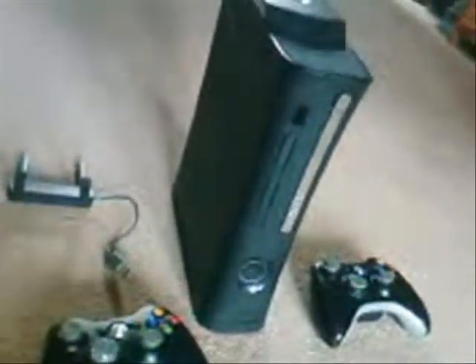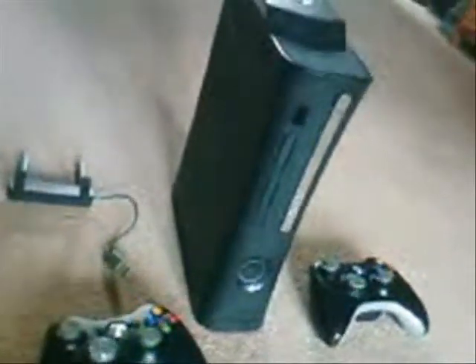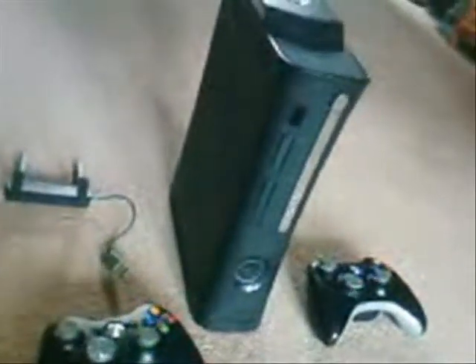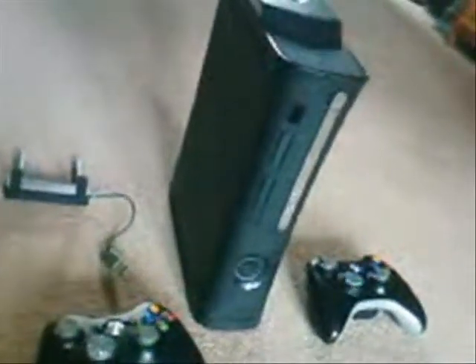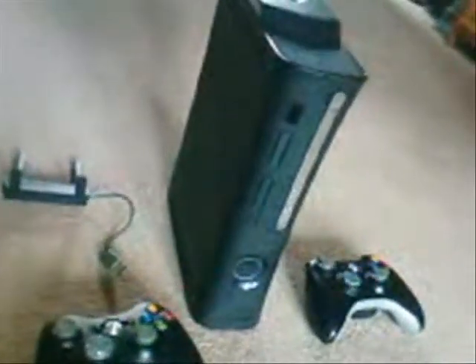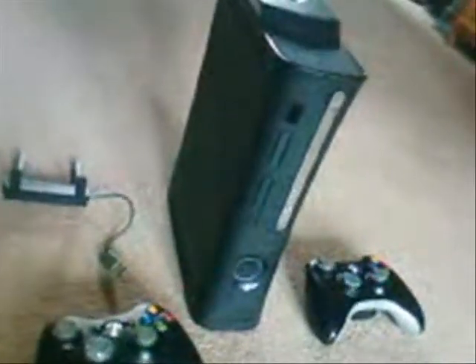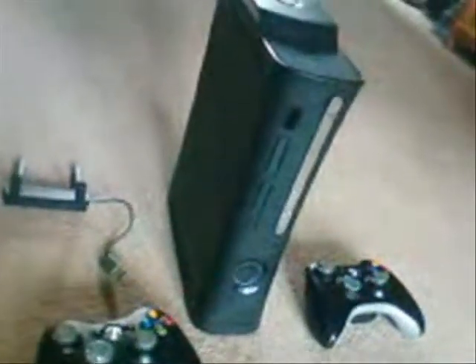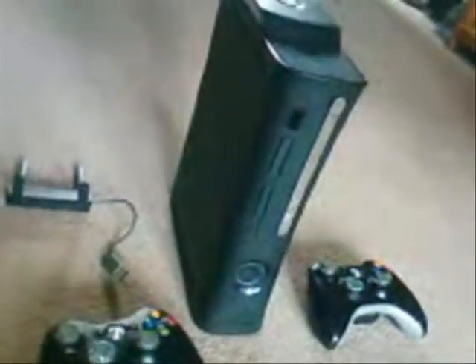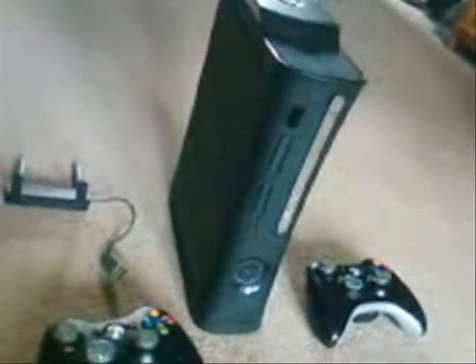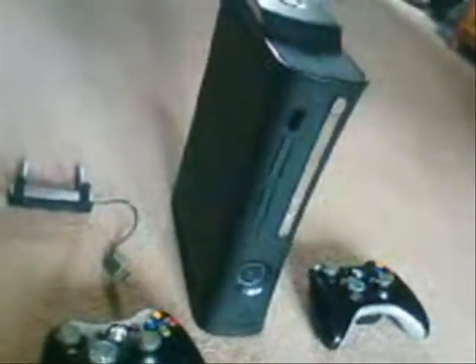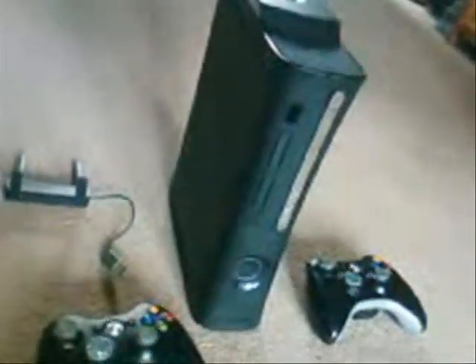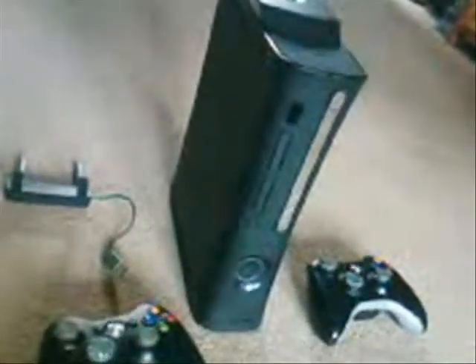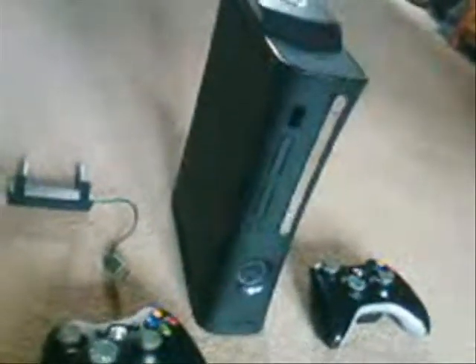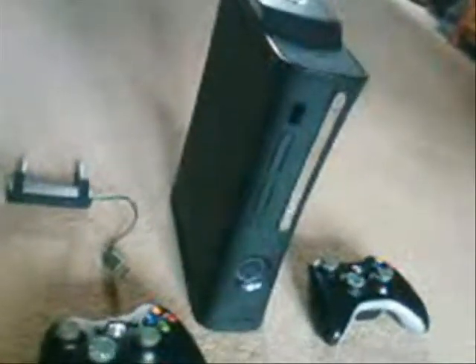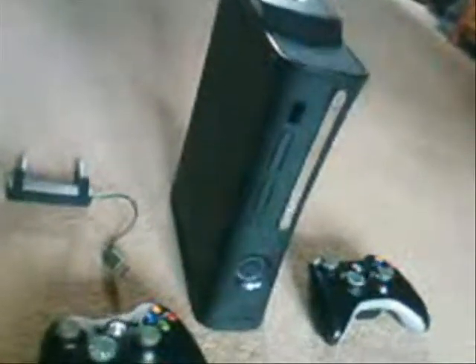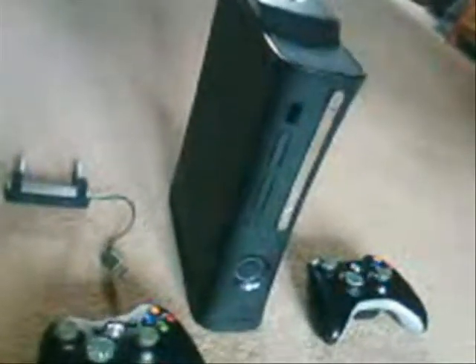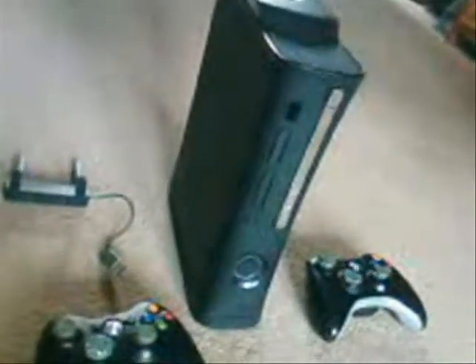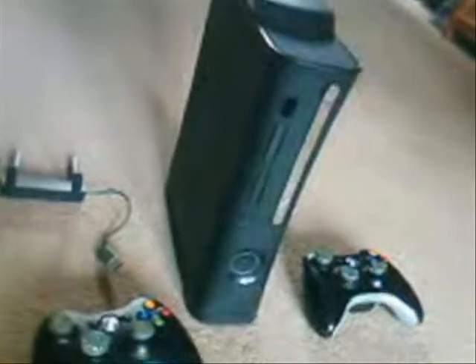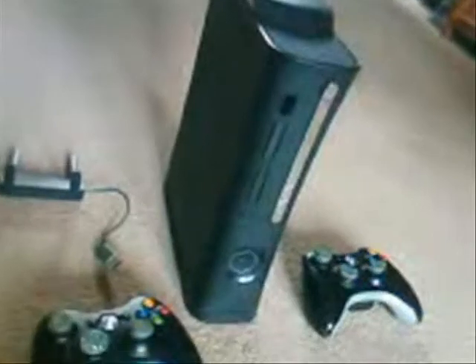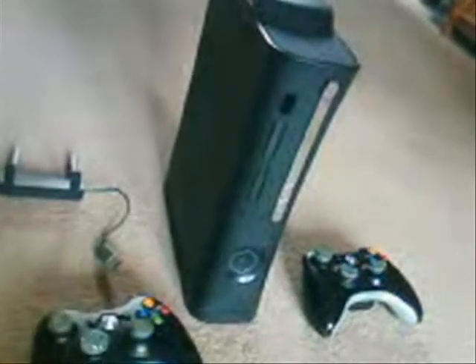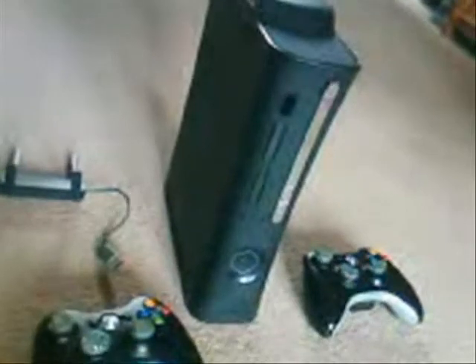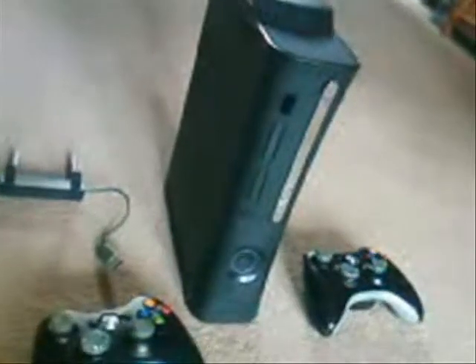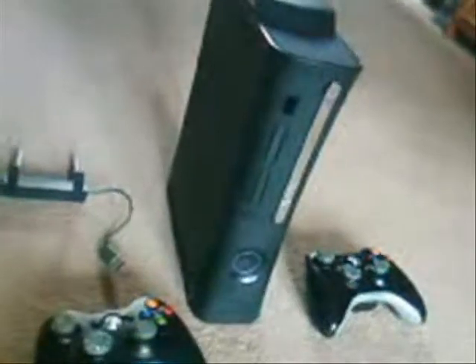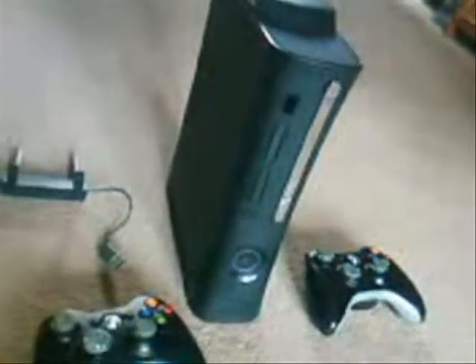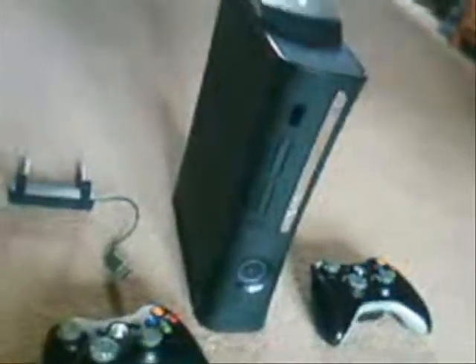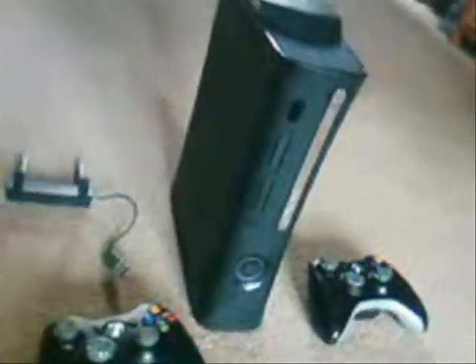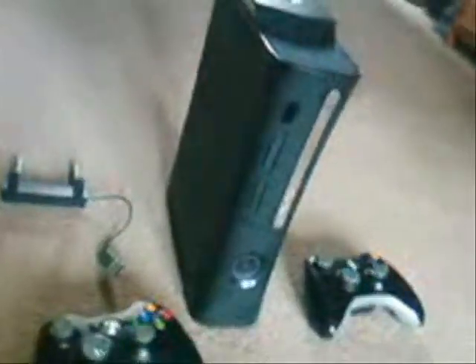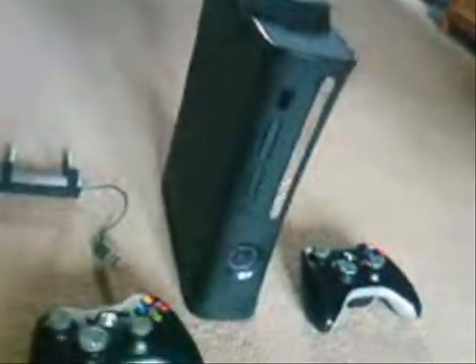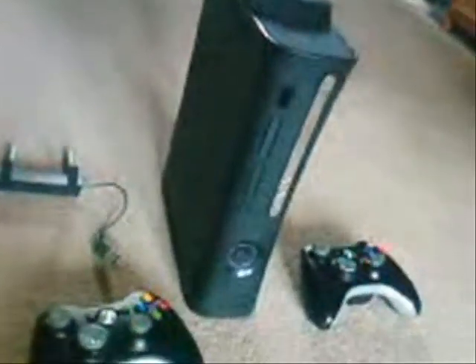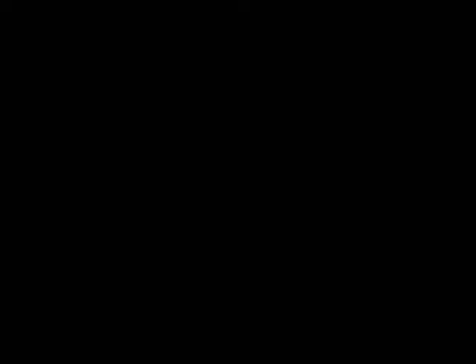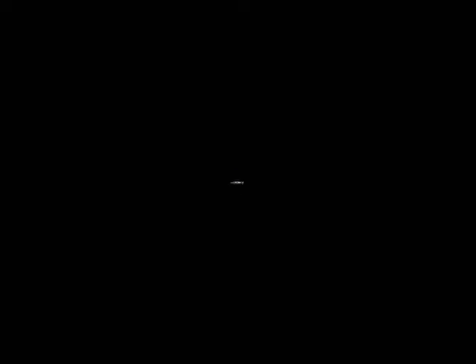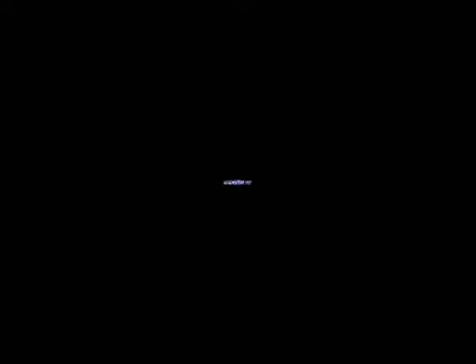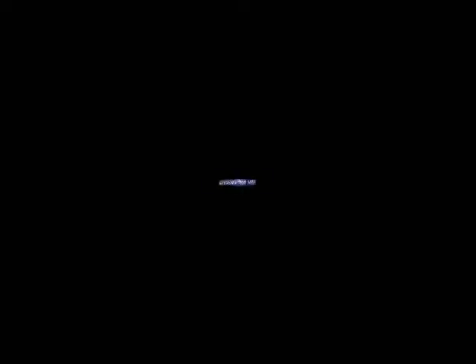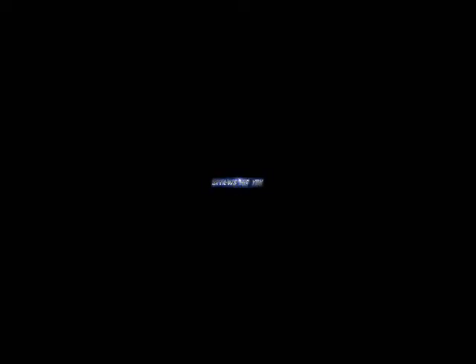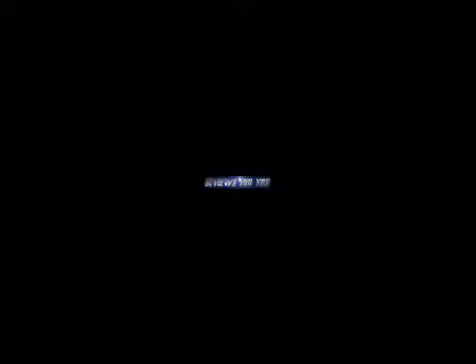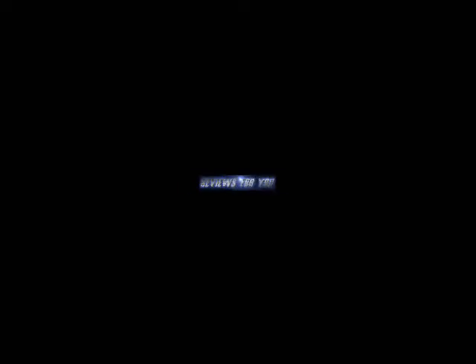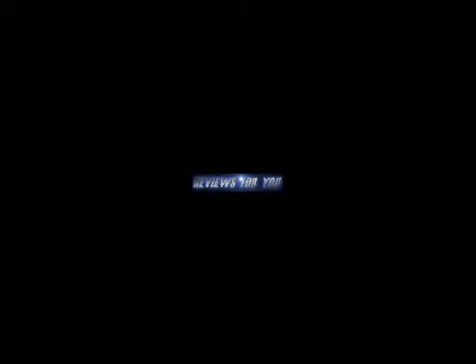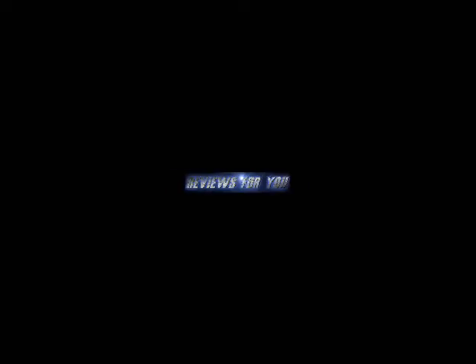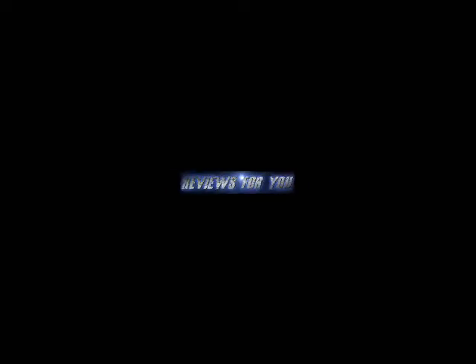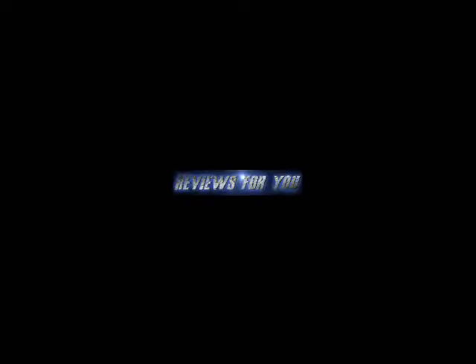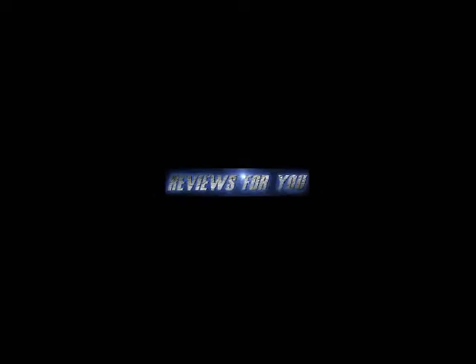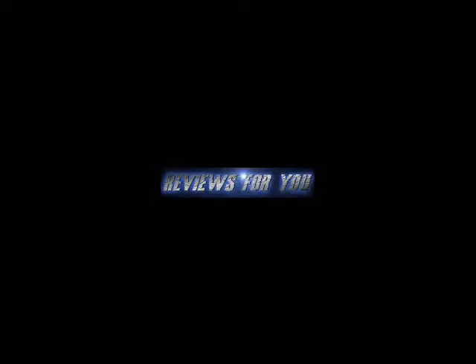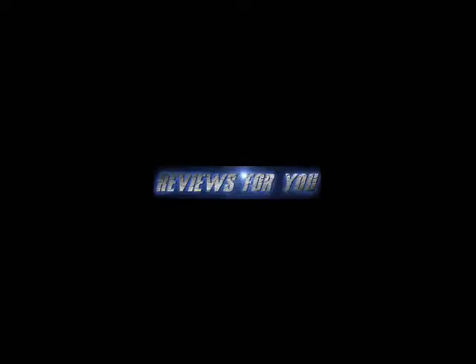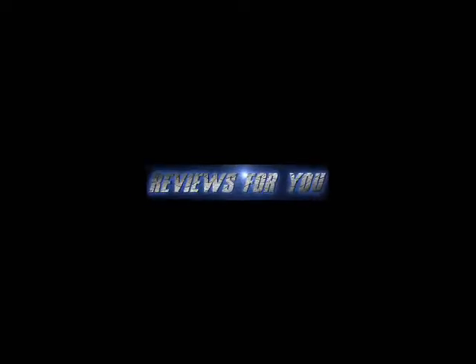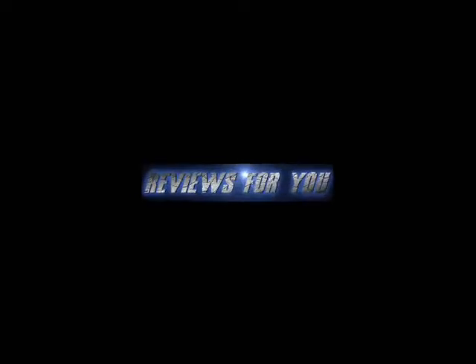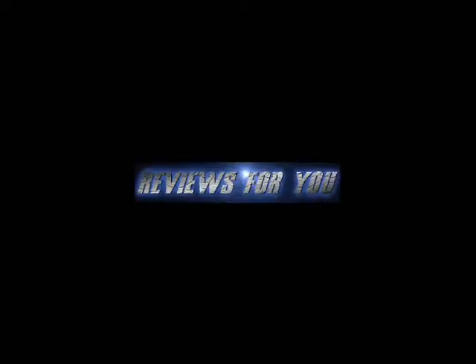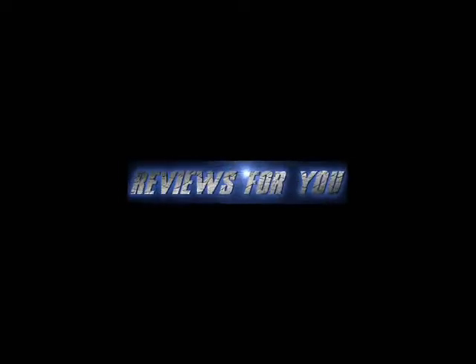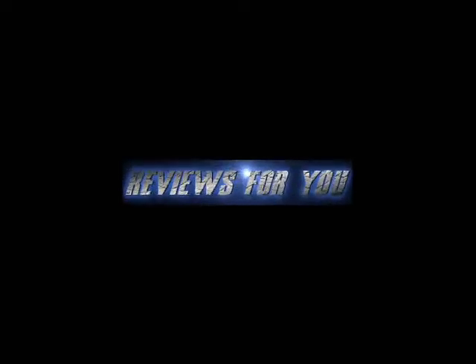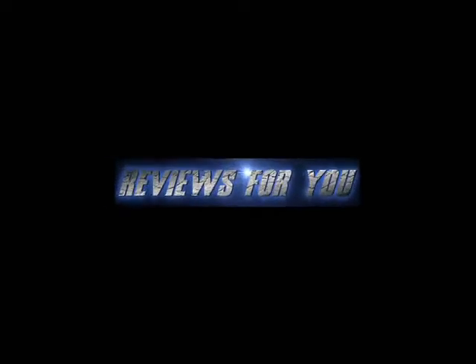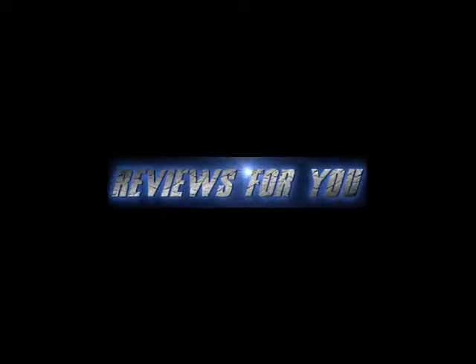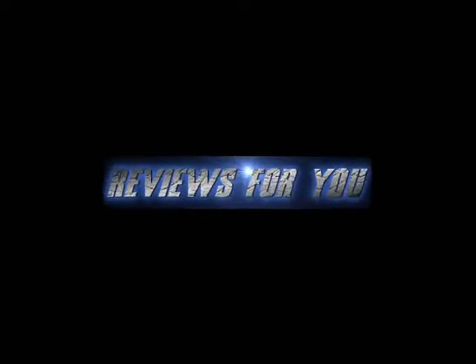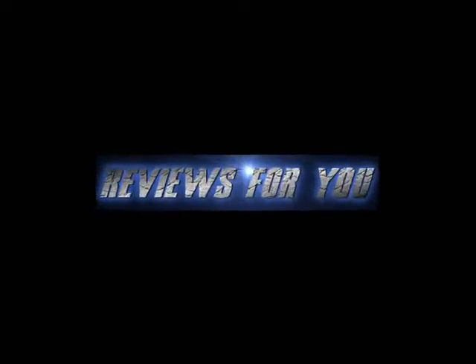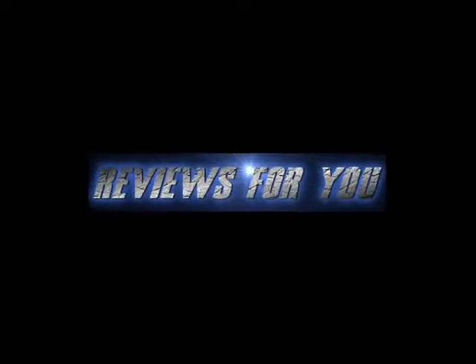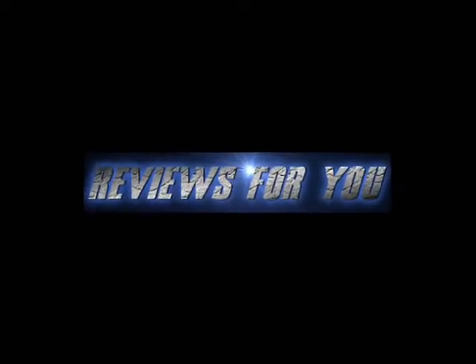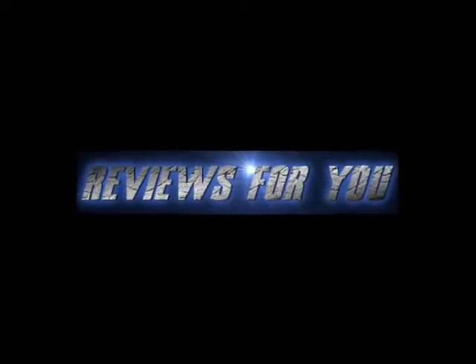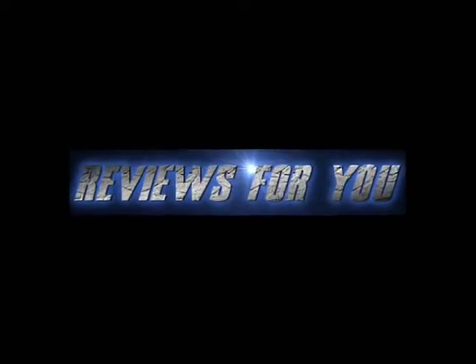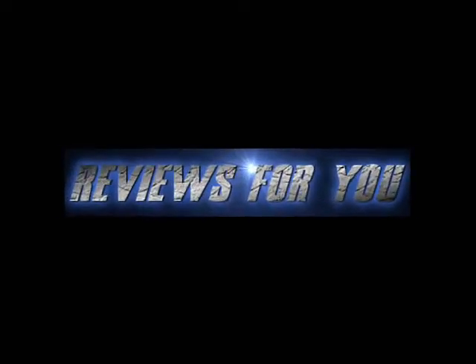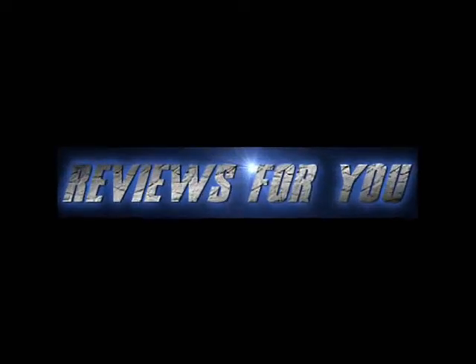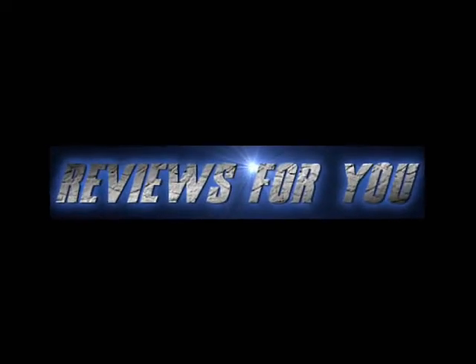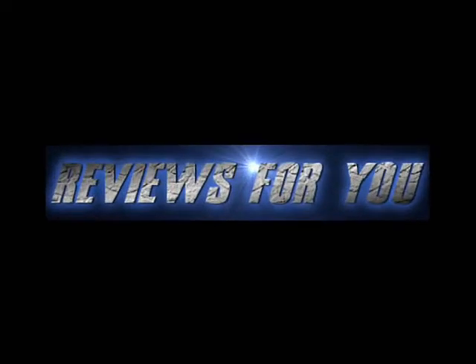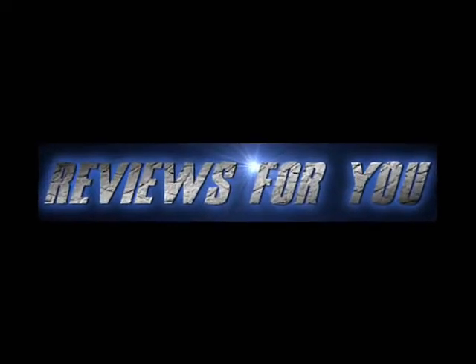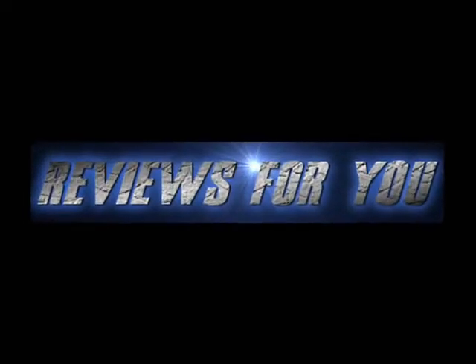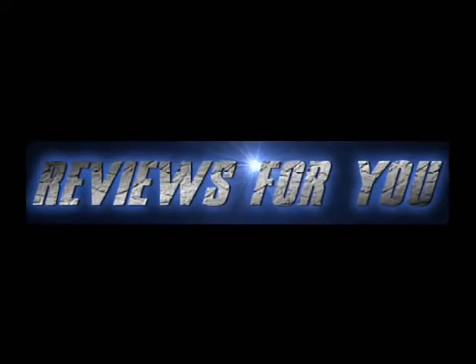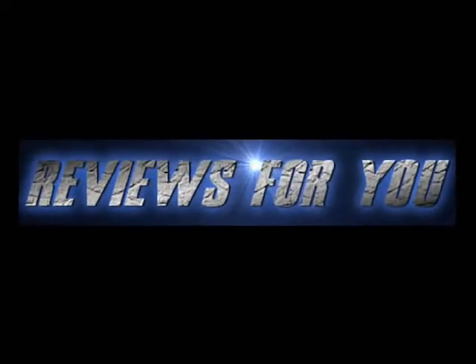This is the end of my hands-on review of the Xbox 360 Elite. Be sure to subscribe for more — this has been Reviews for You.